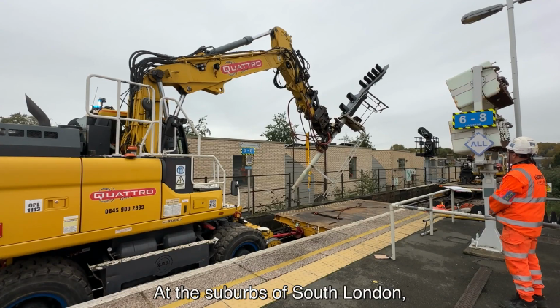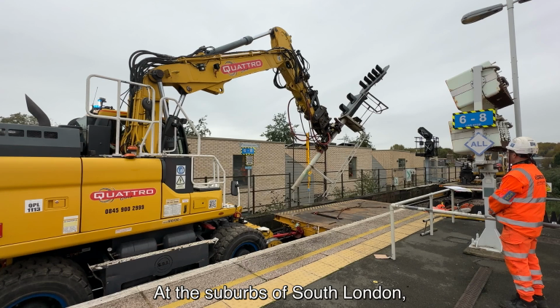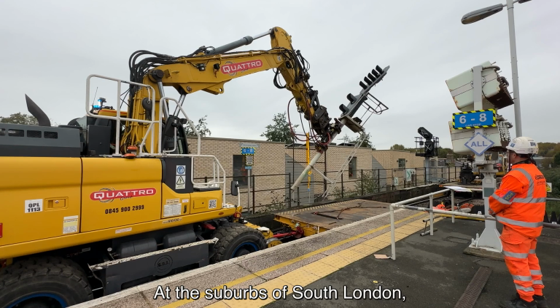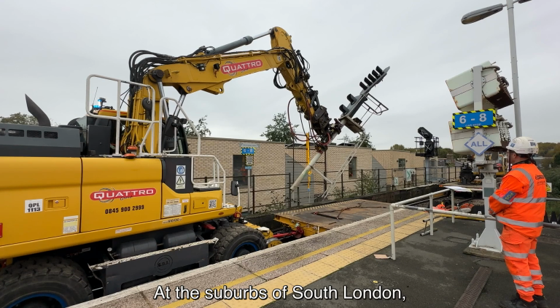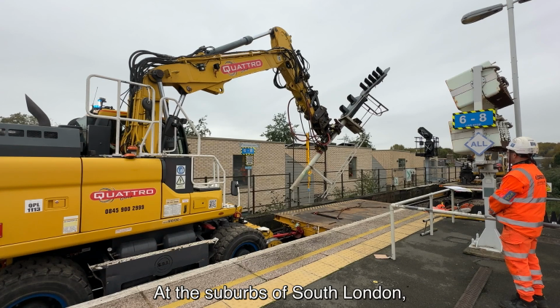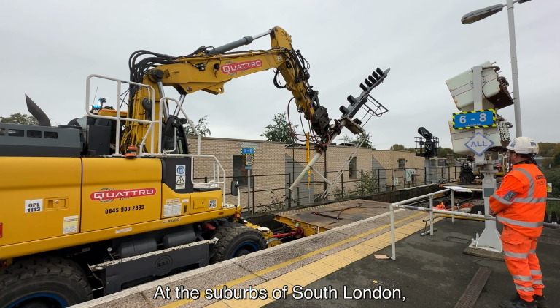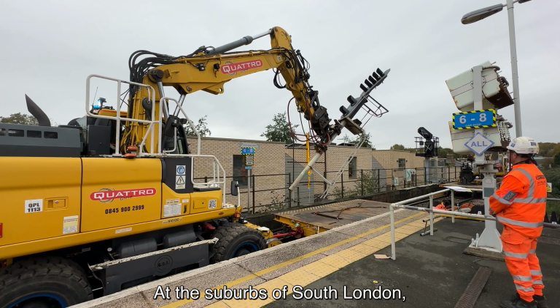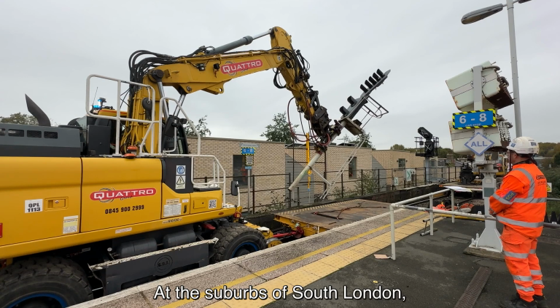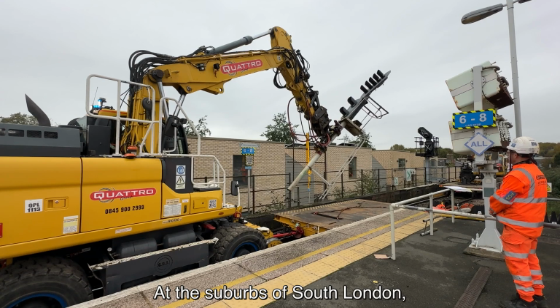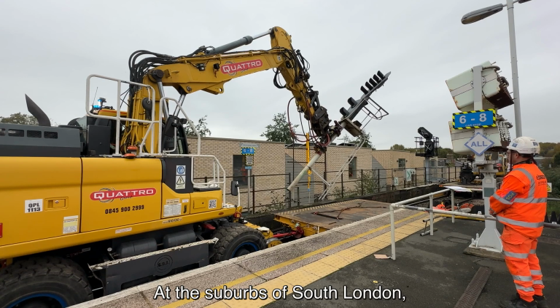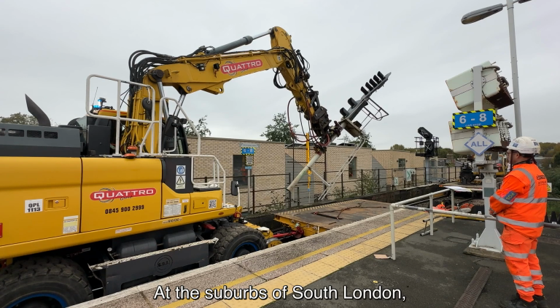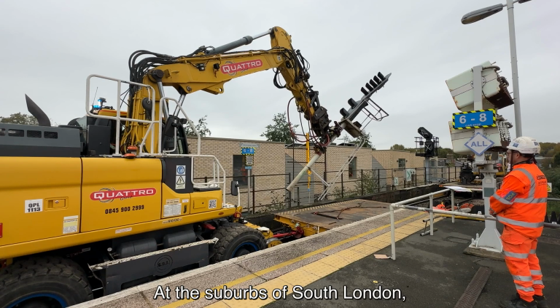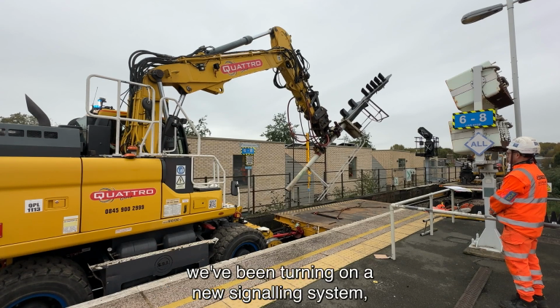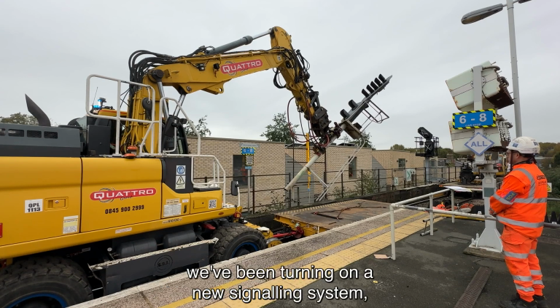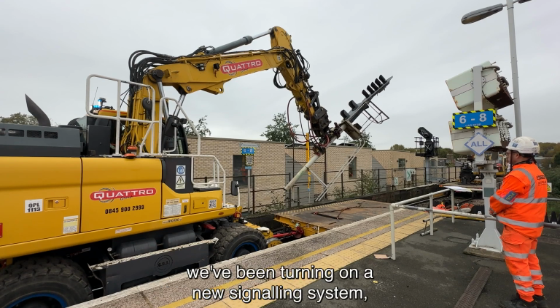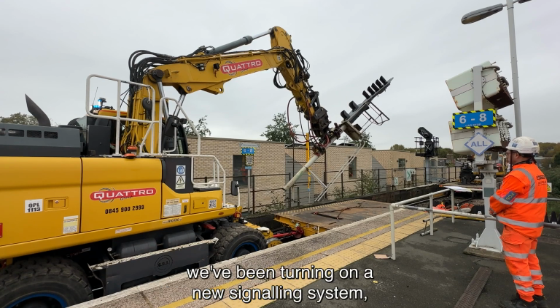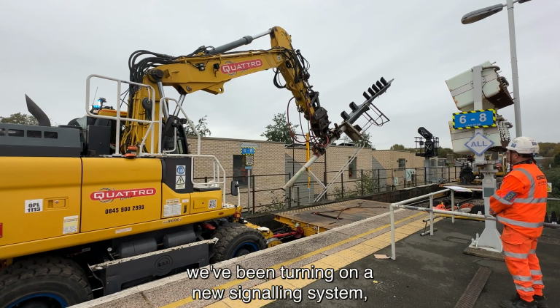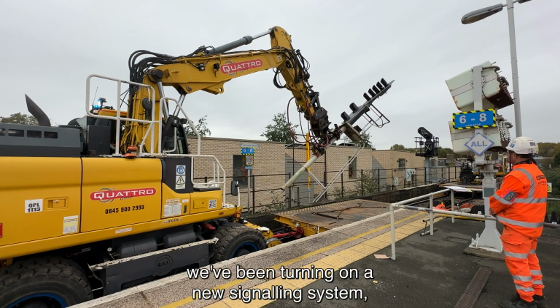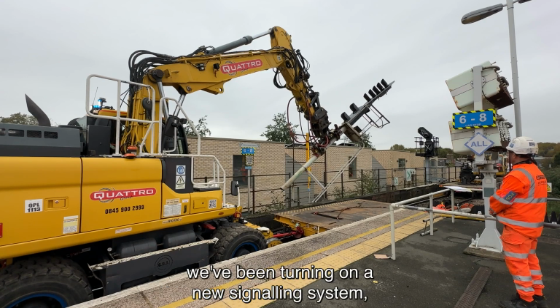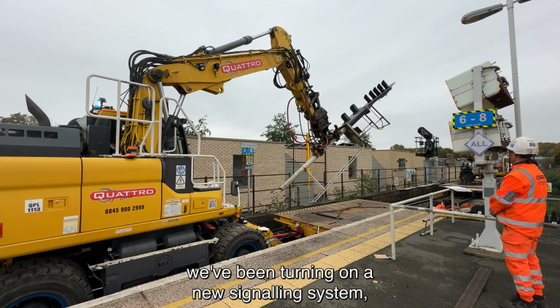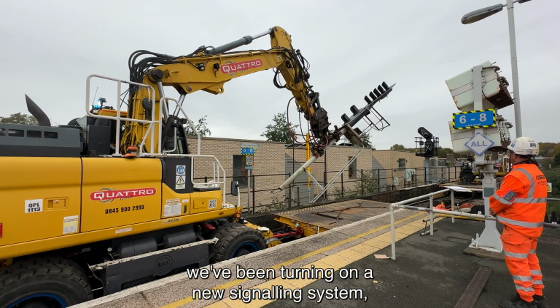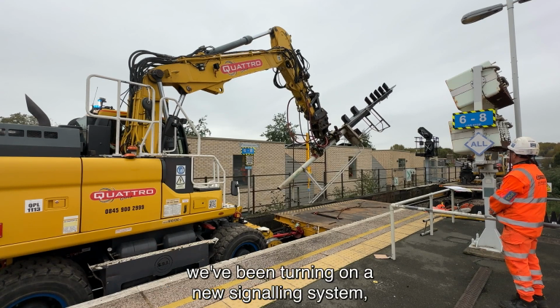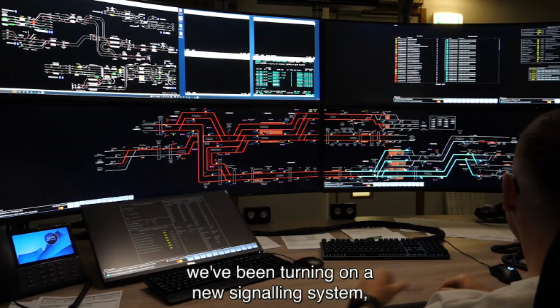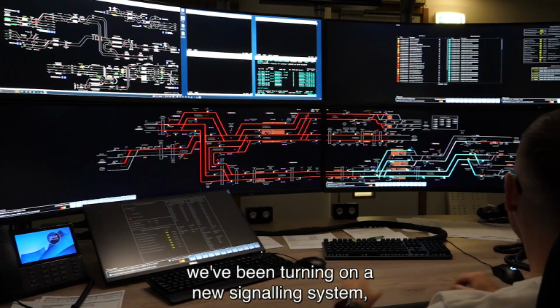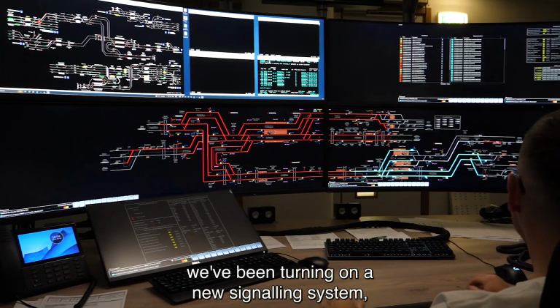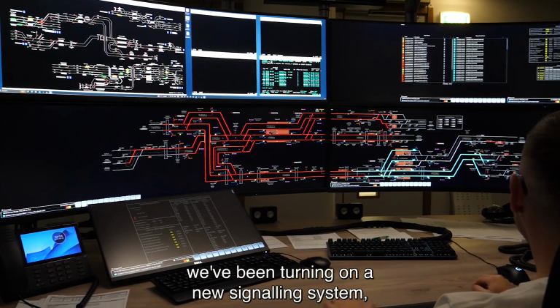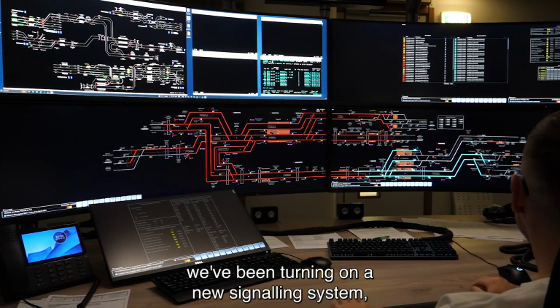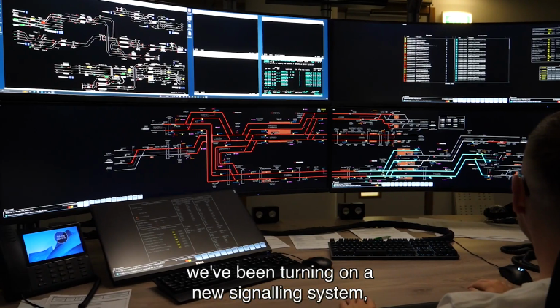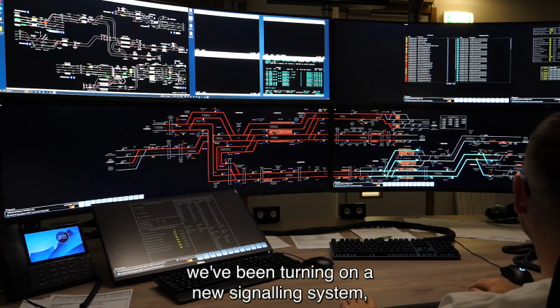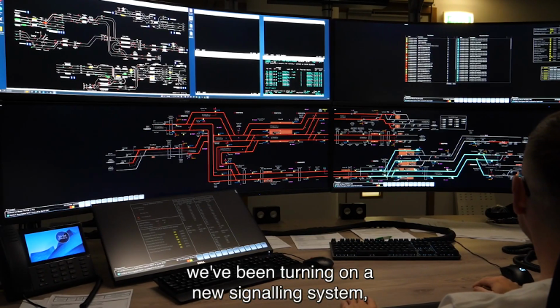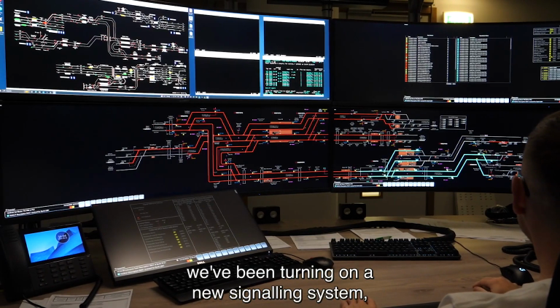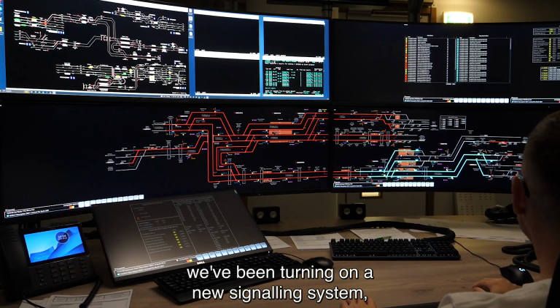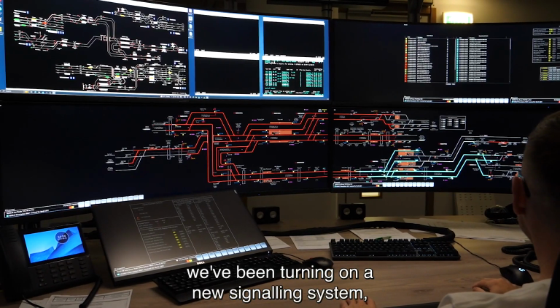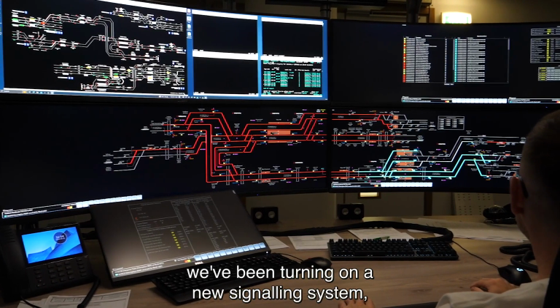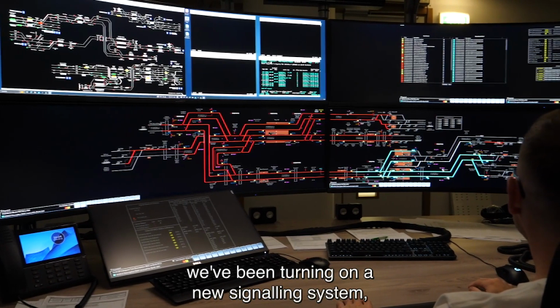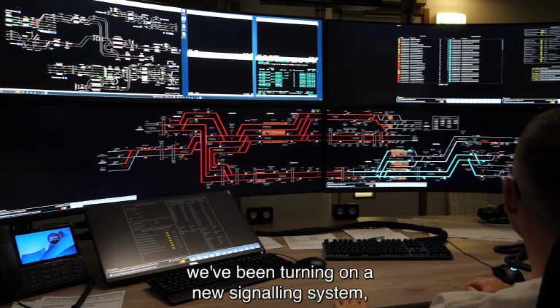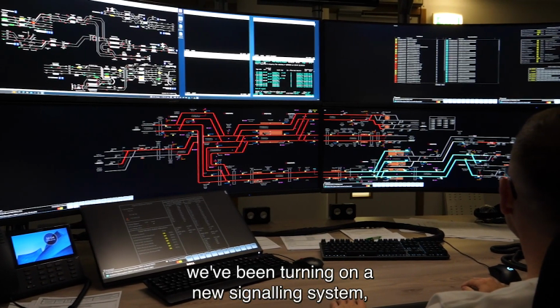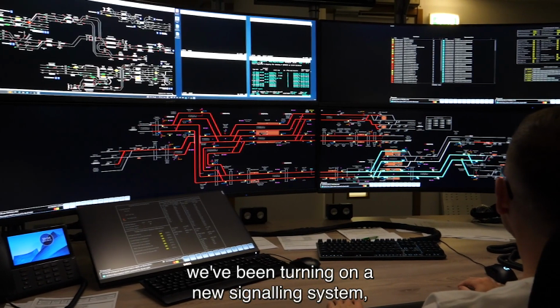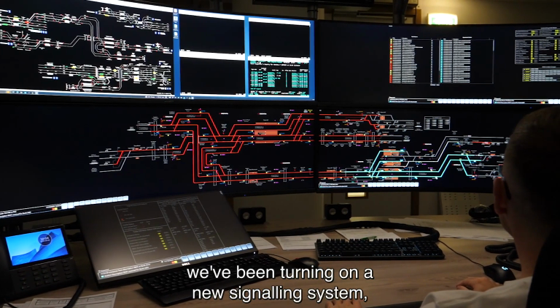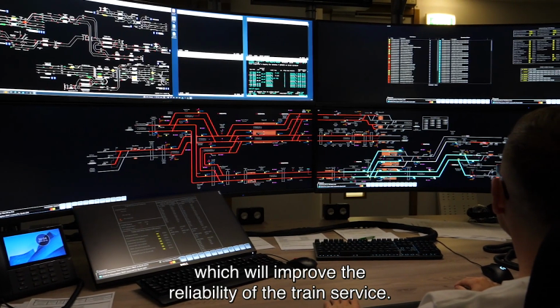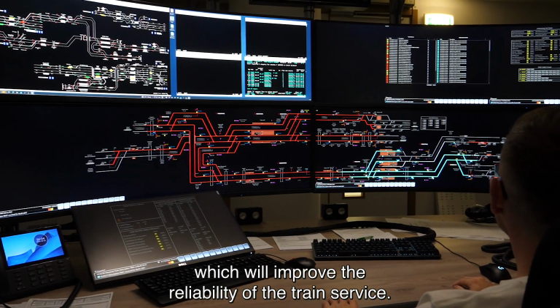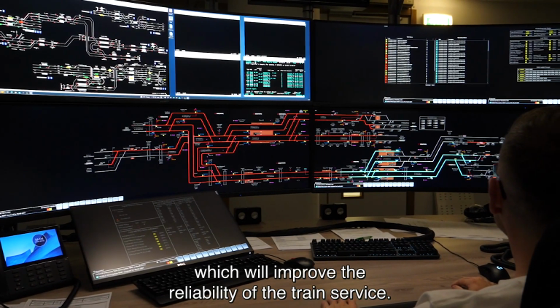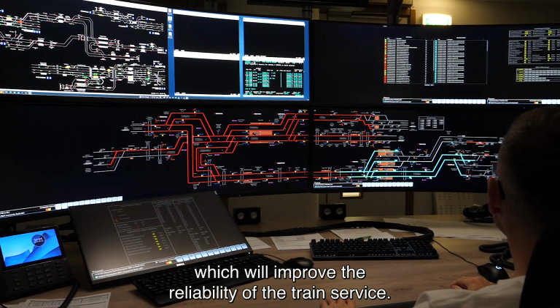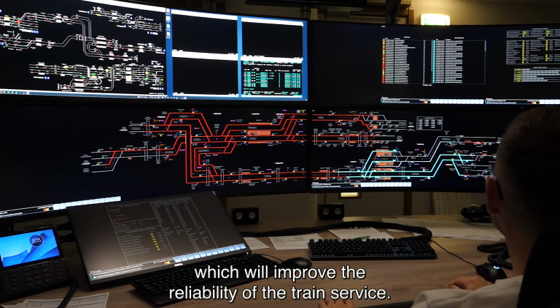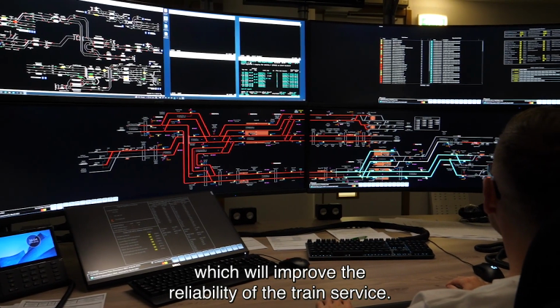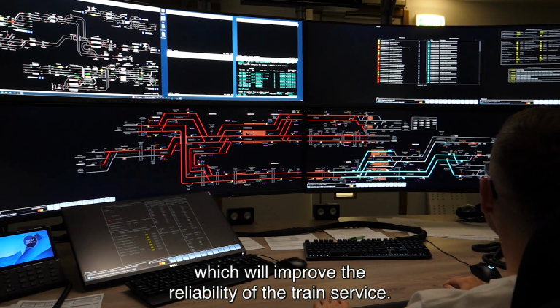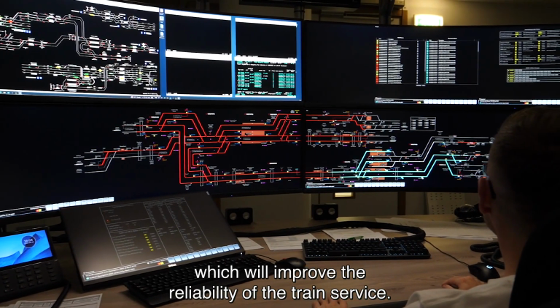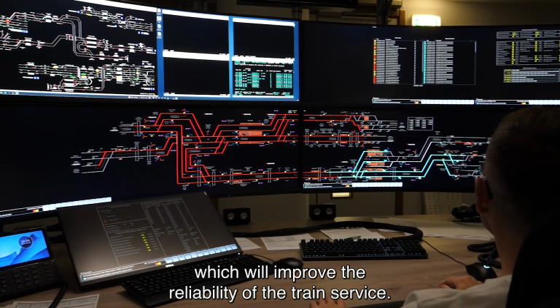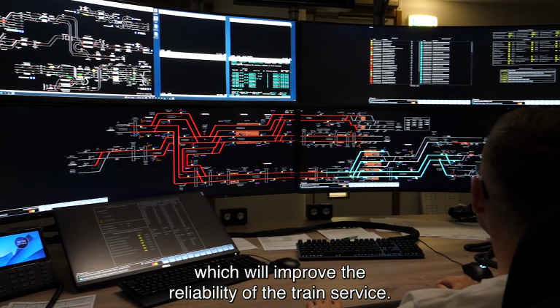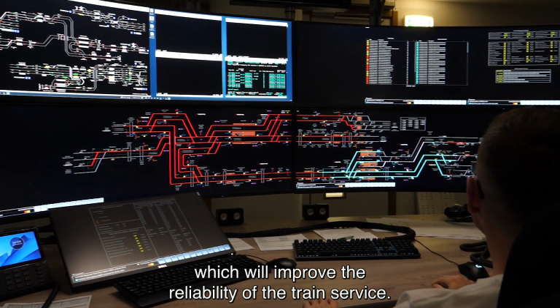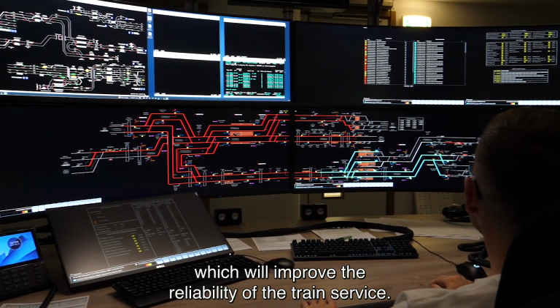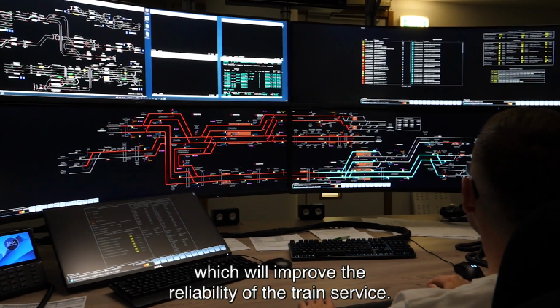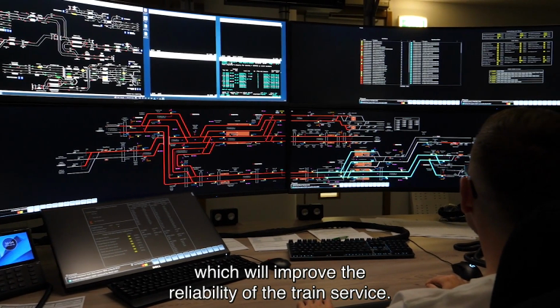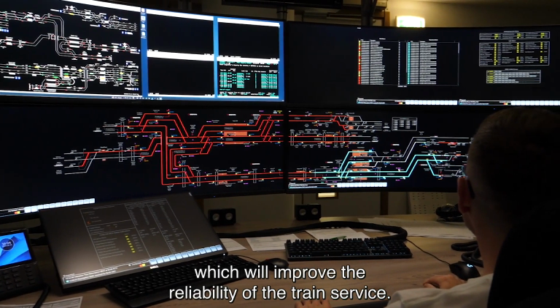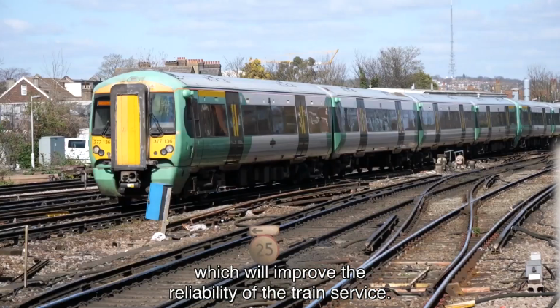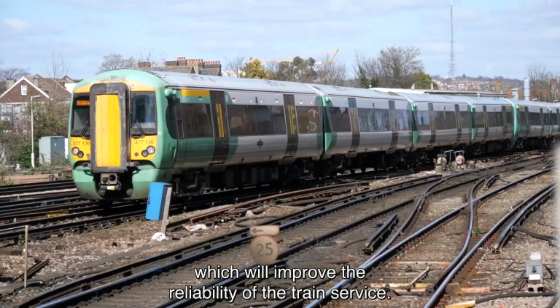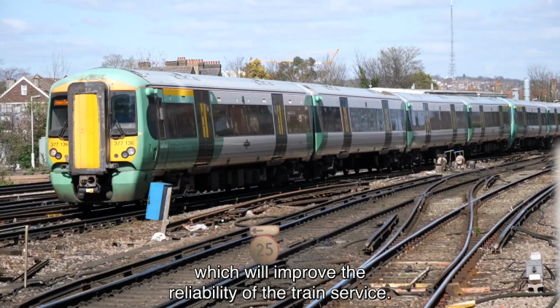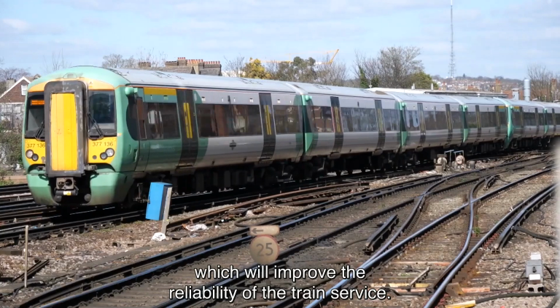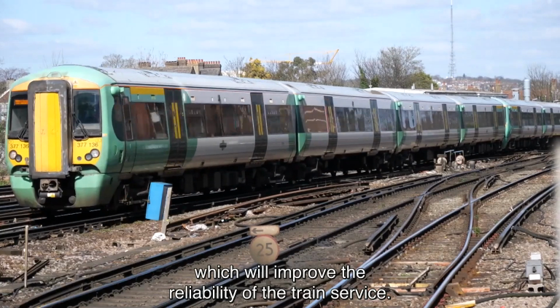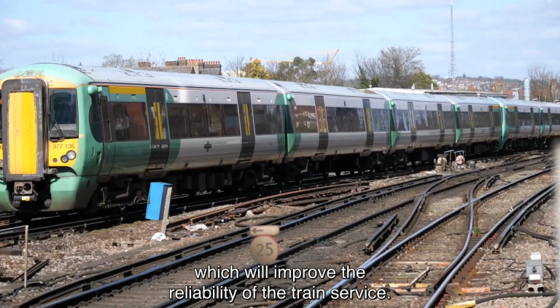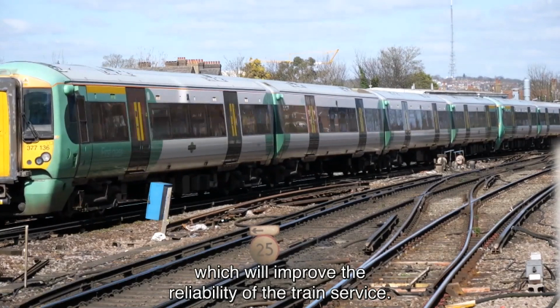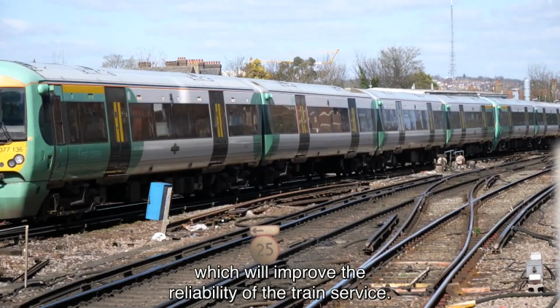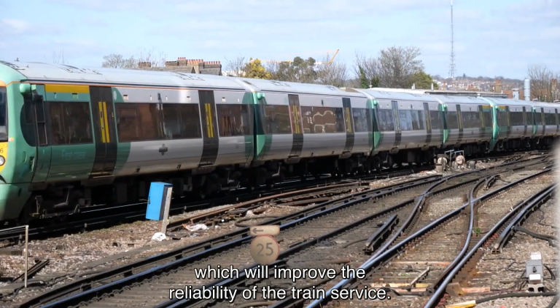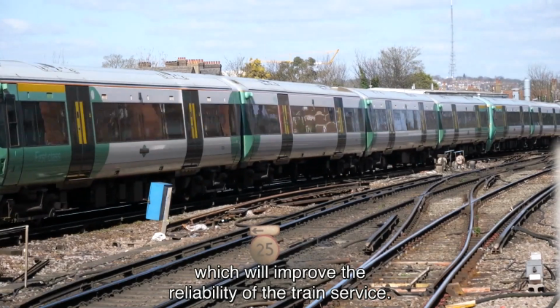In the suburbs of South London we've been turning on a new signalling system which will improve the reliability of the train service.